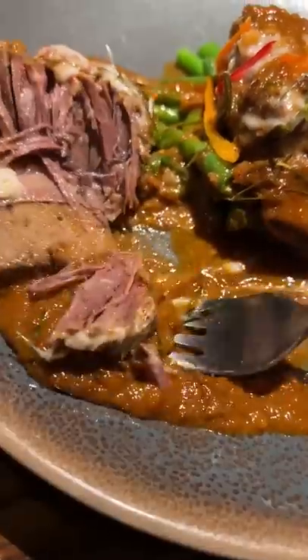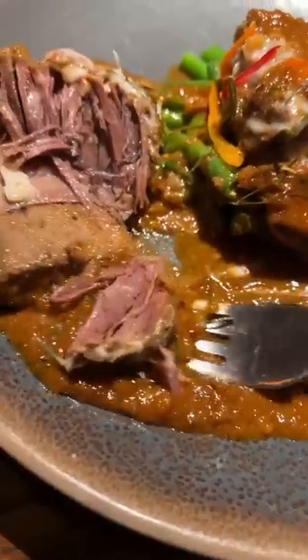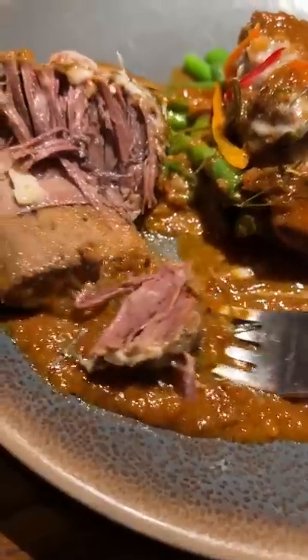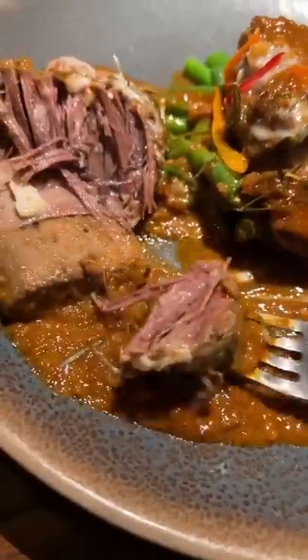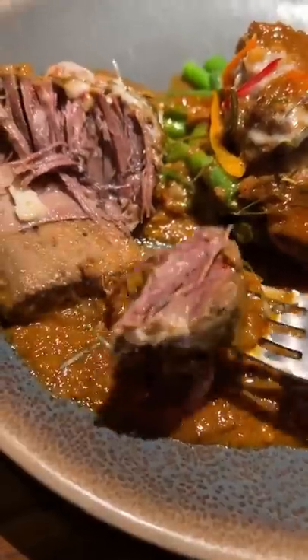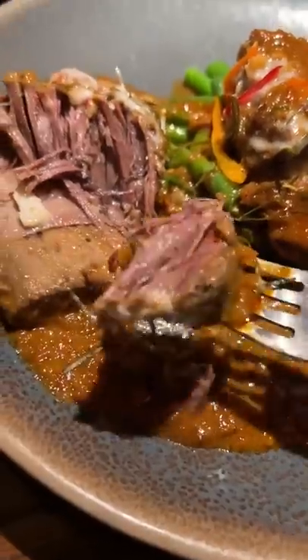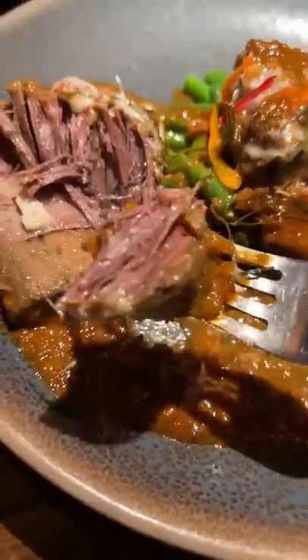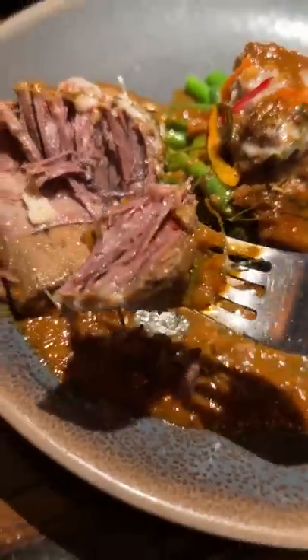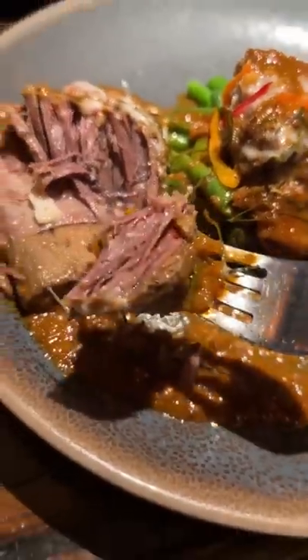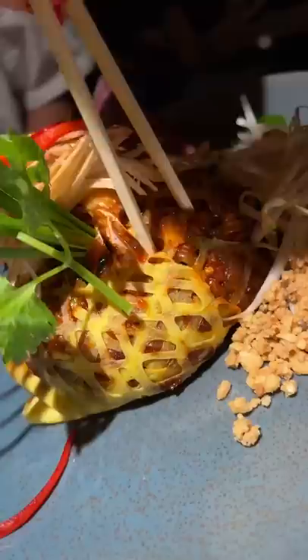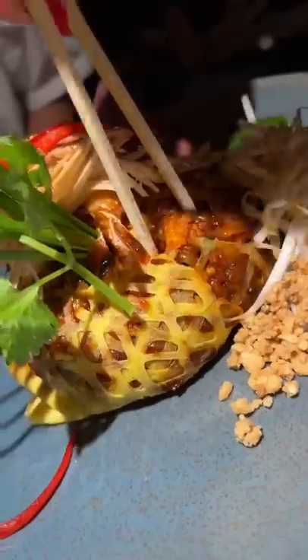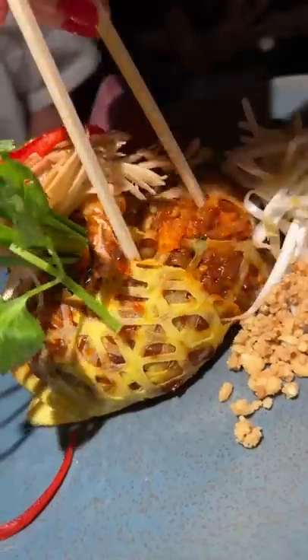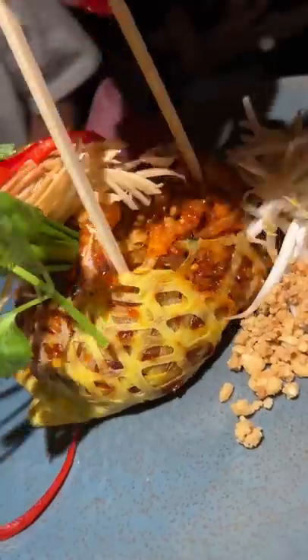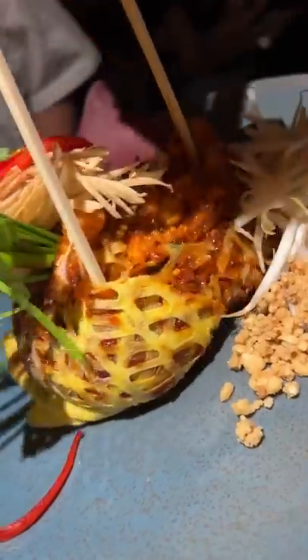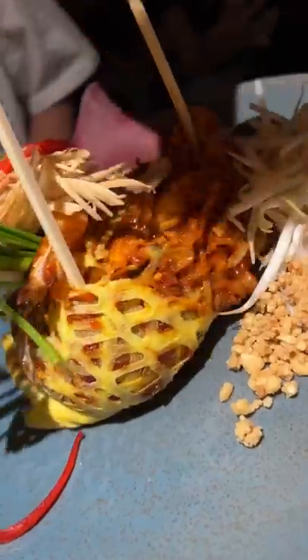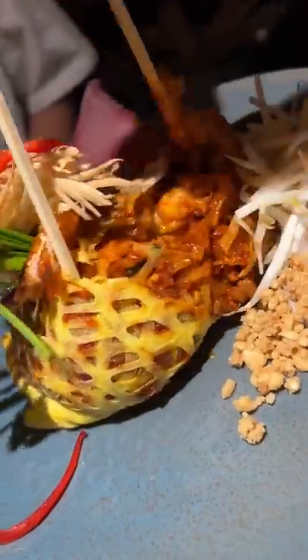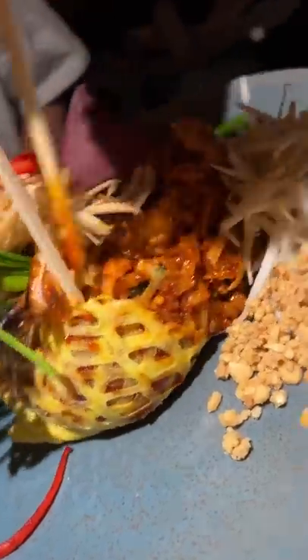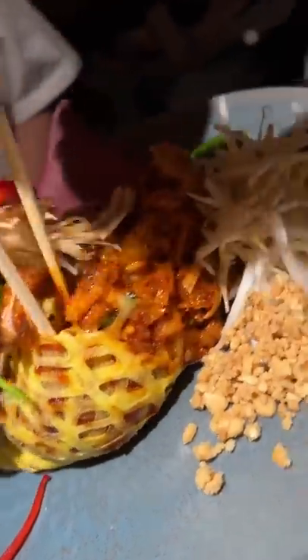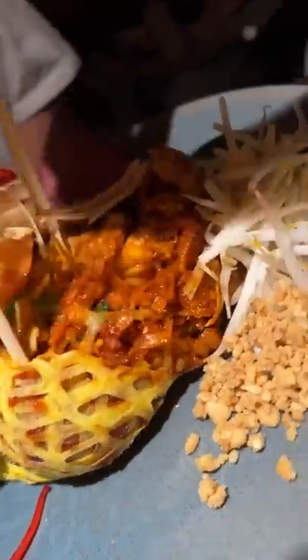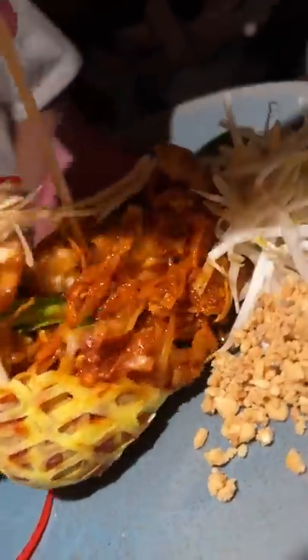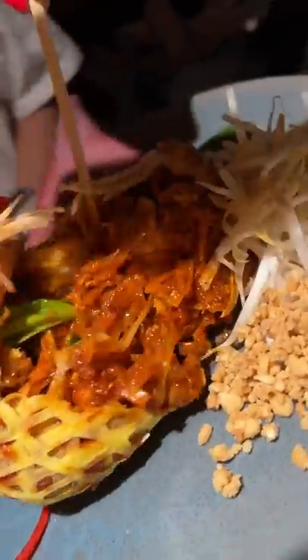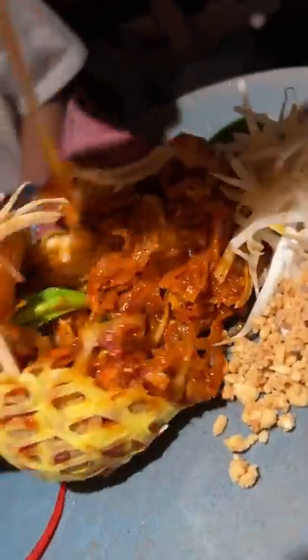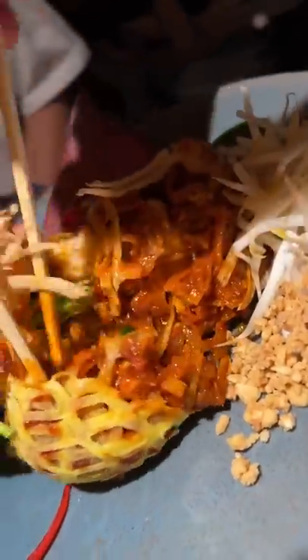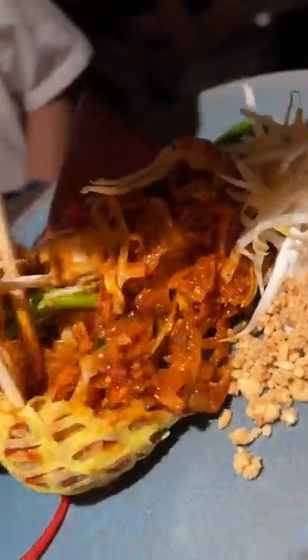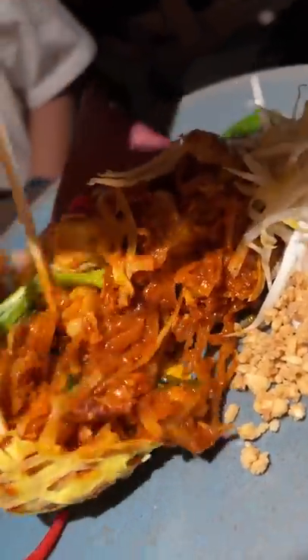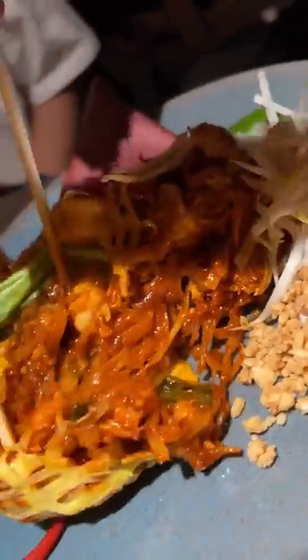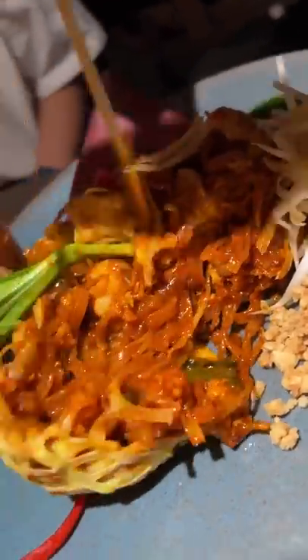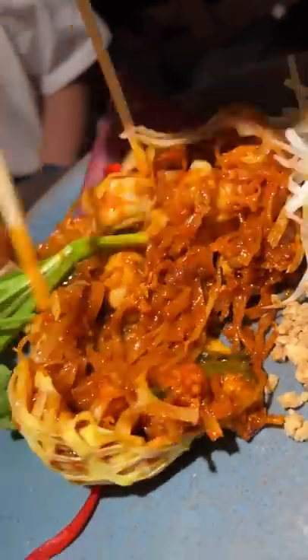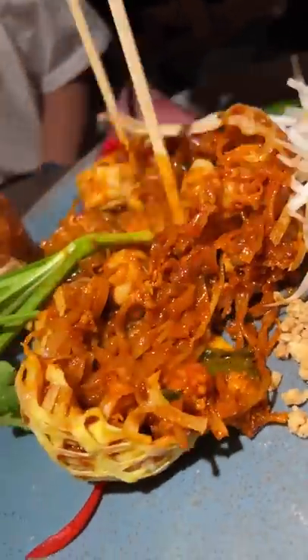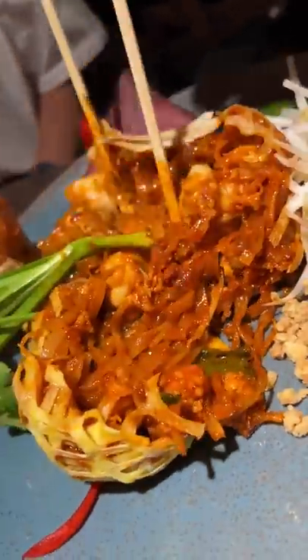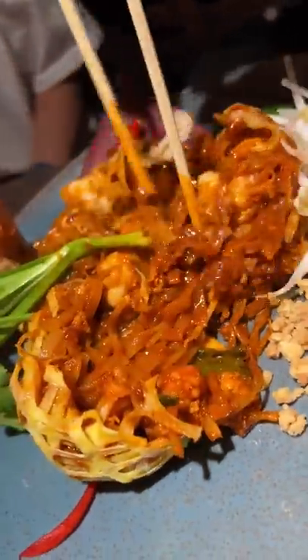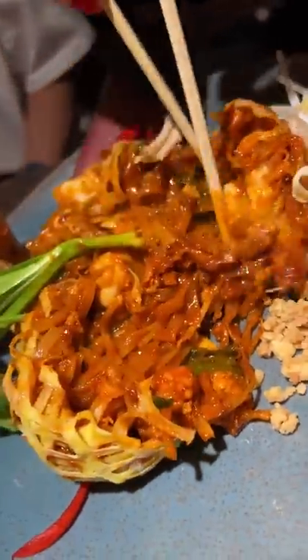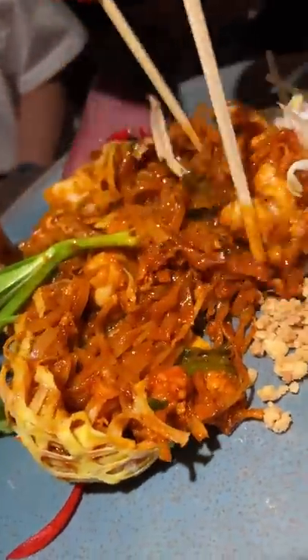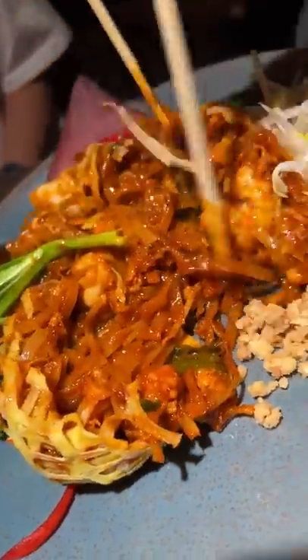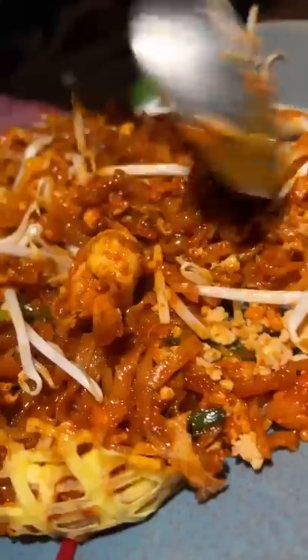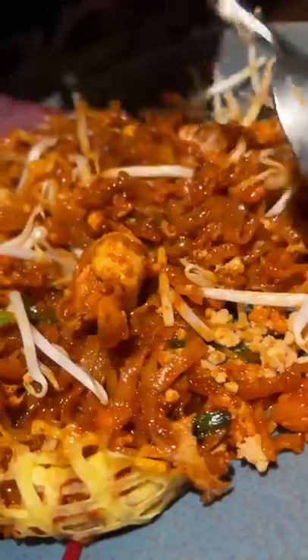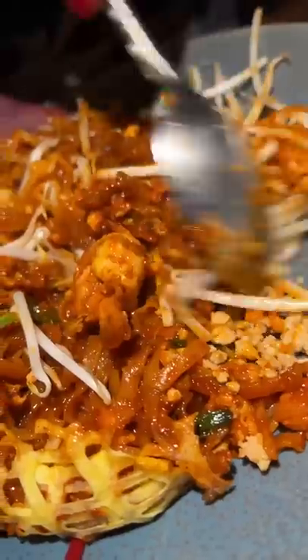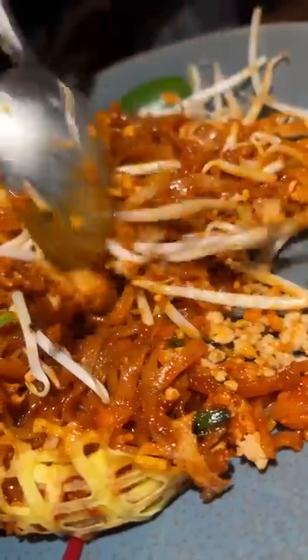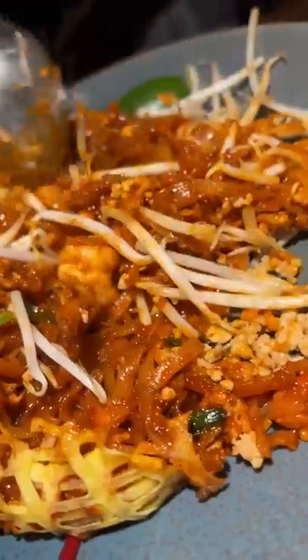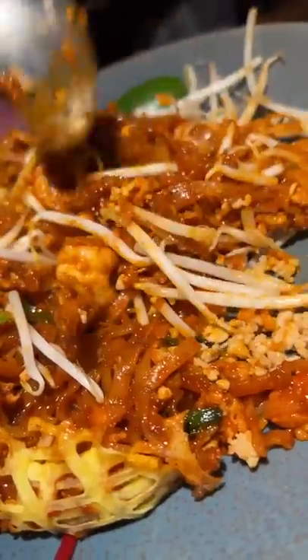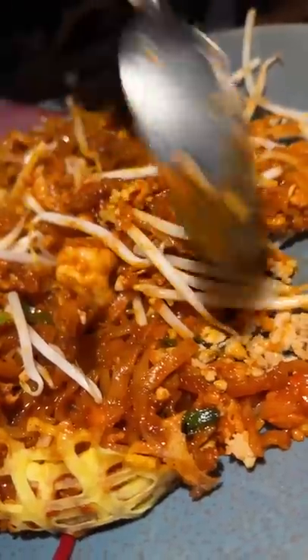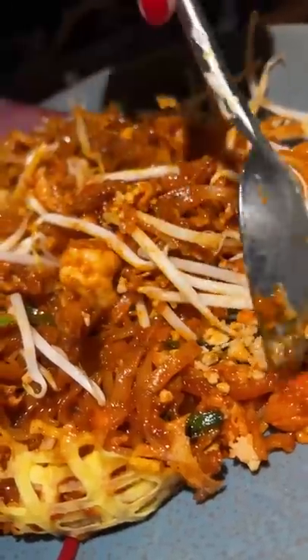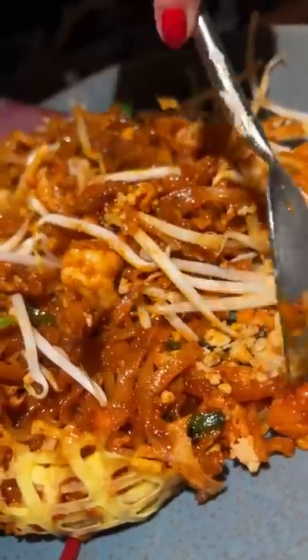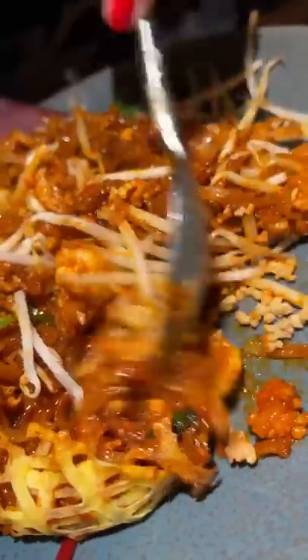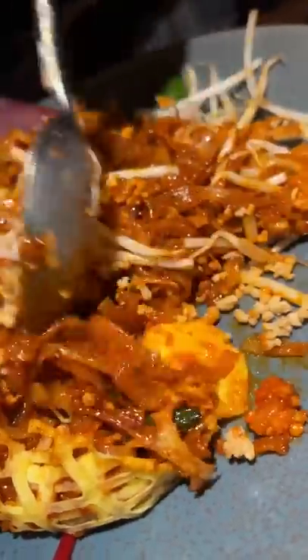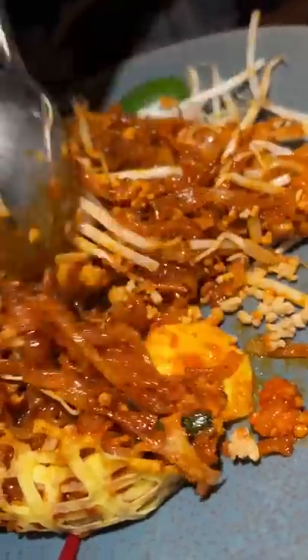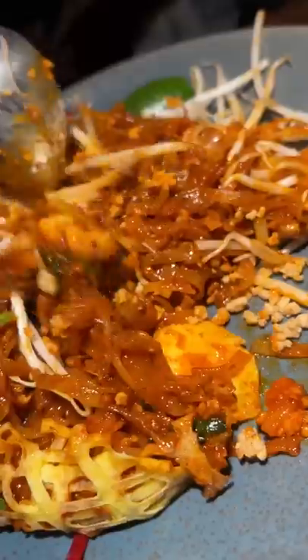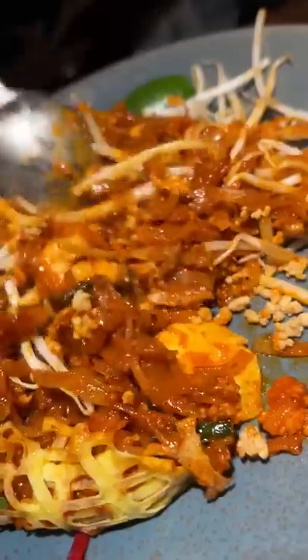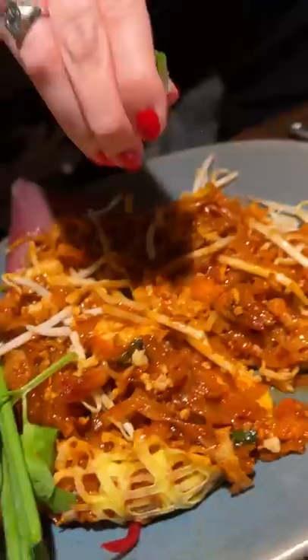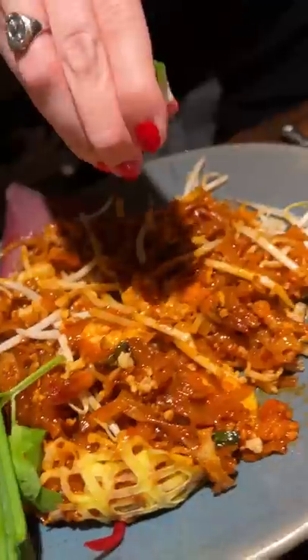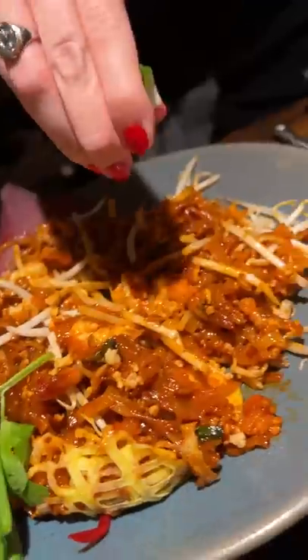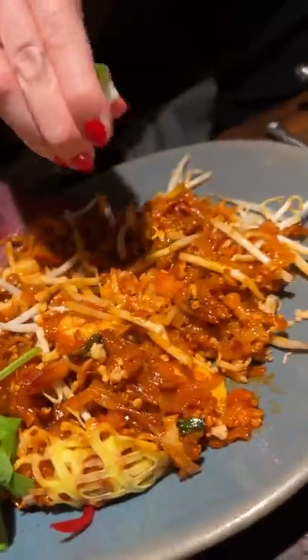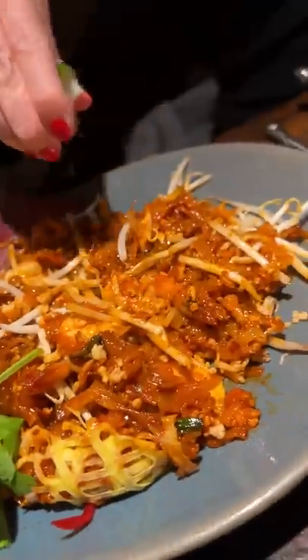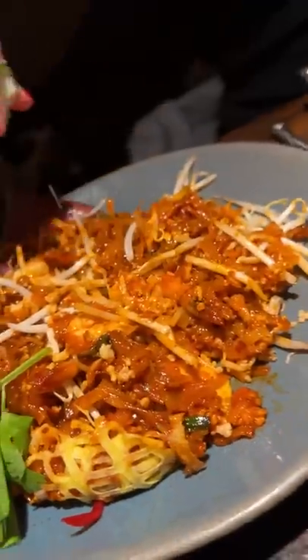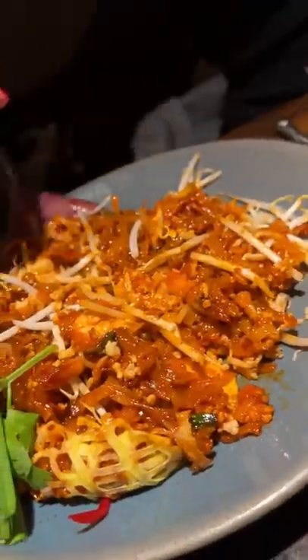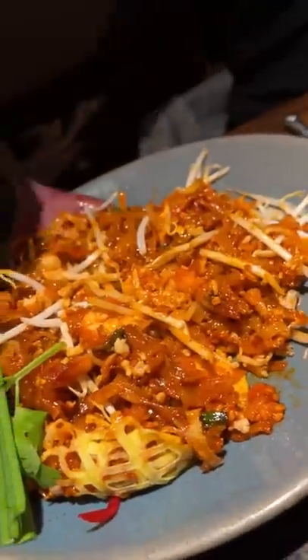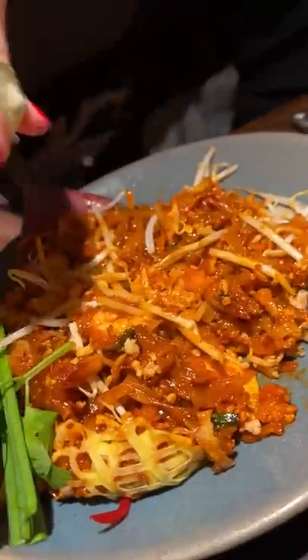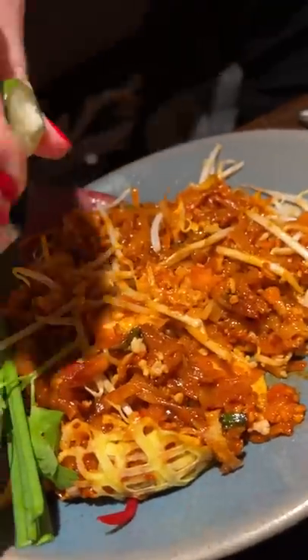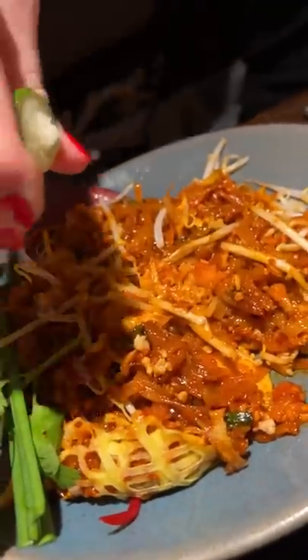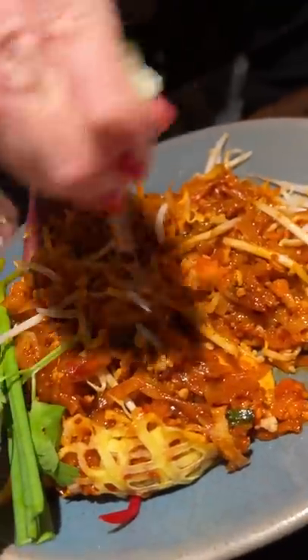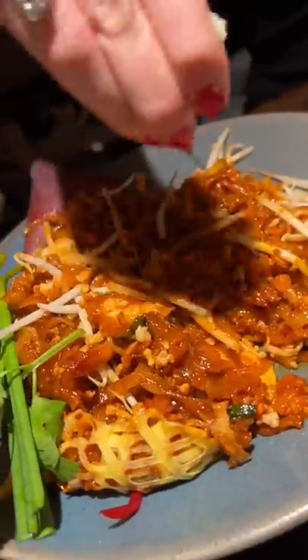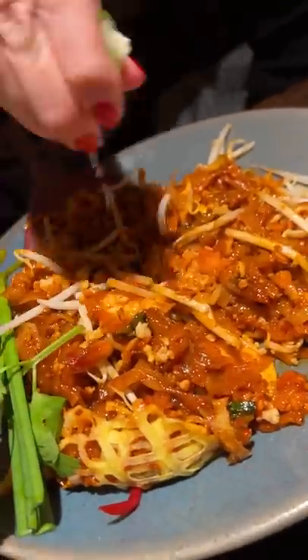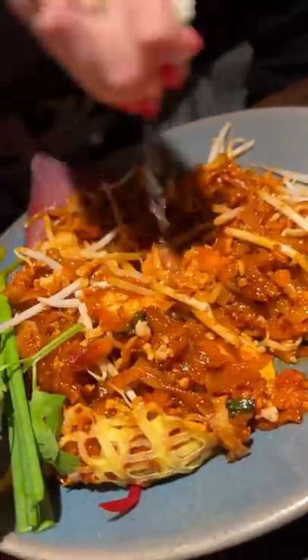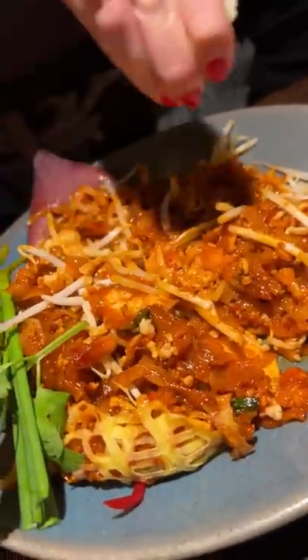Everything was really good. I think the server did a great job at suggesting dishes that complemented each other and making sure none of the flavors overtook any of the others.